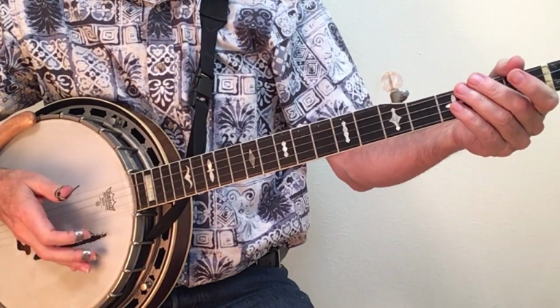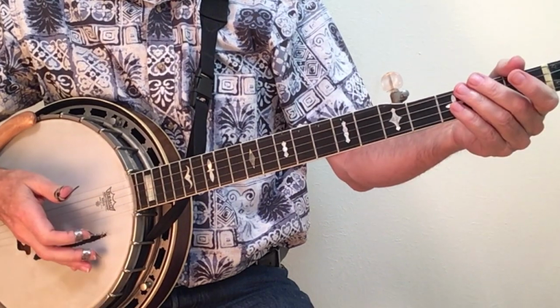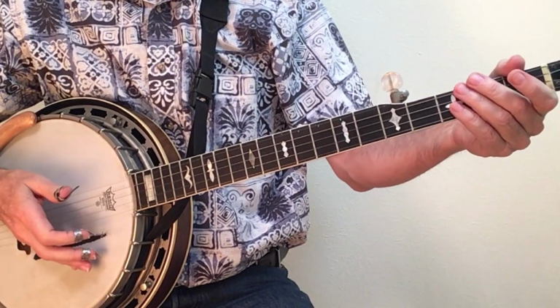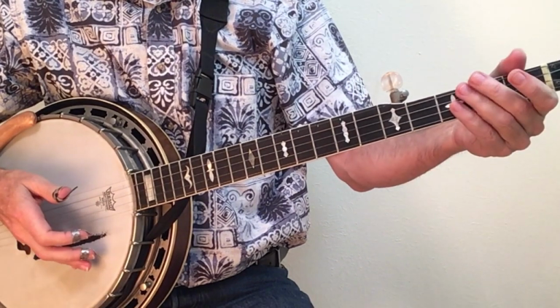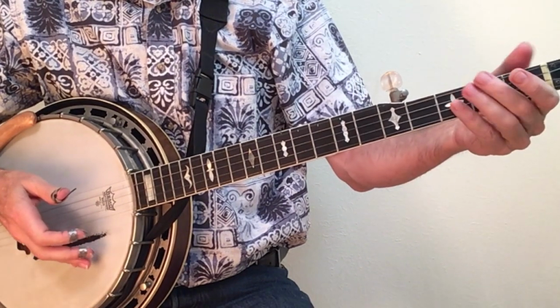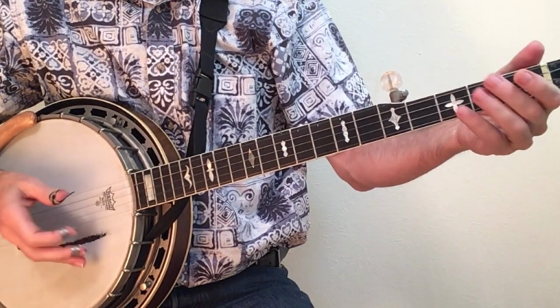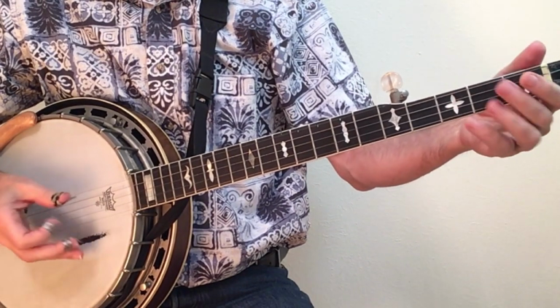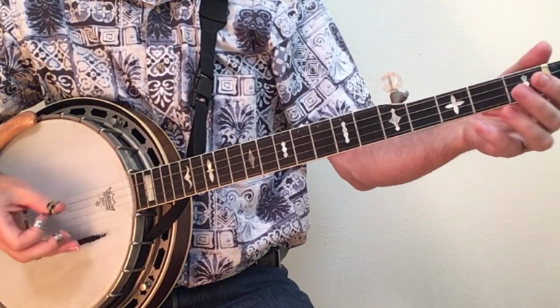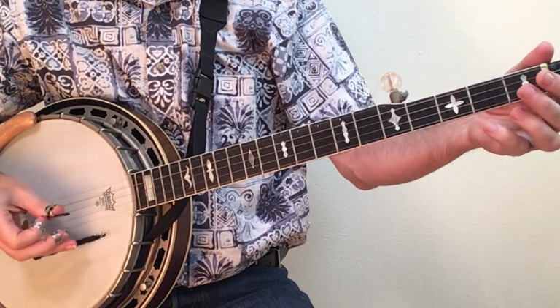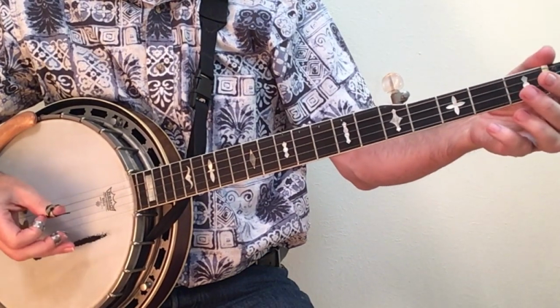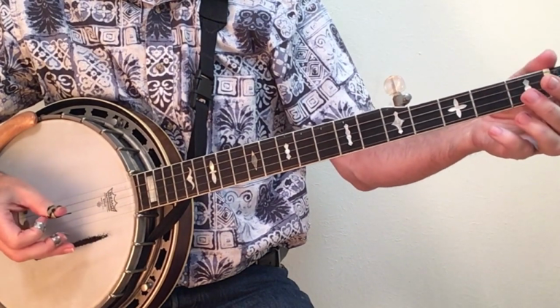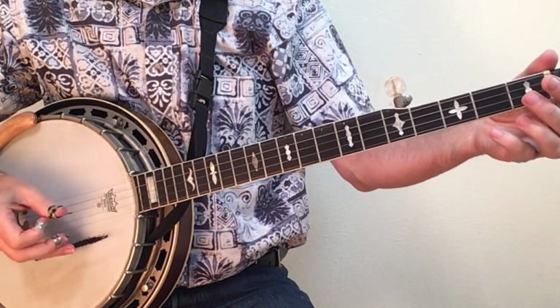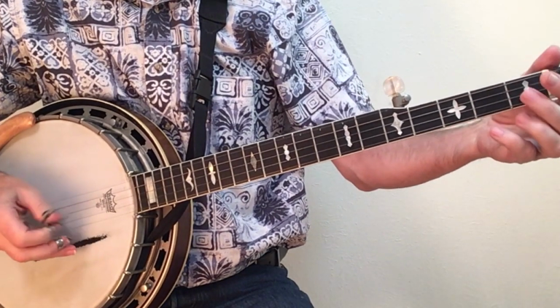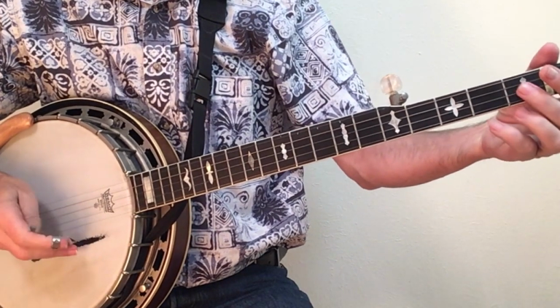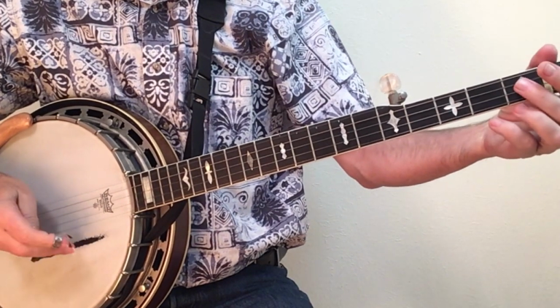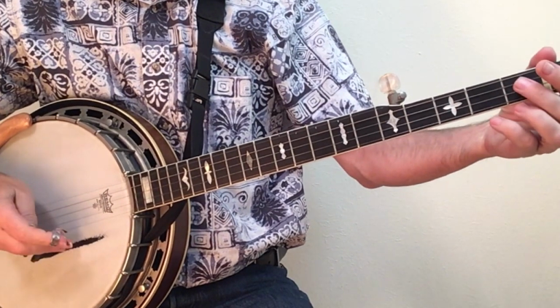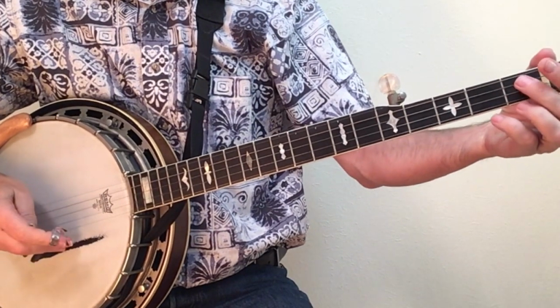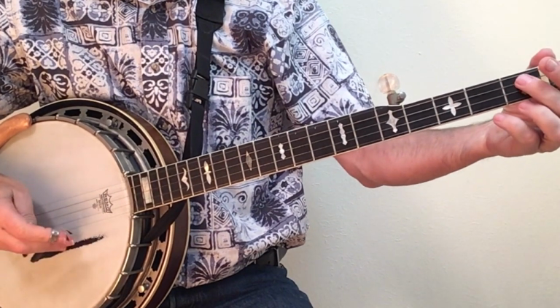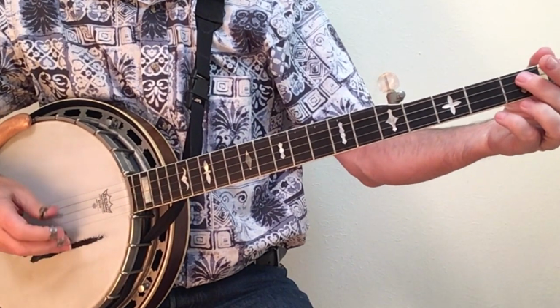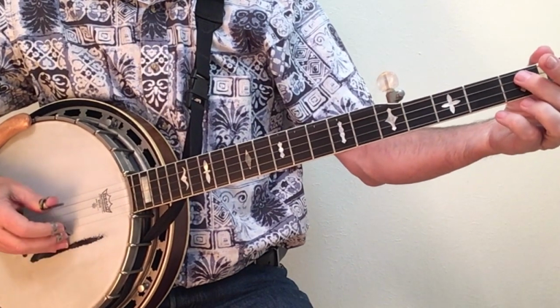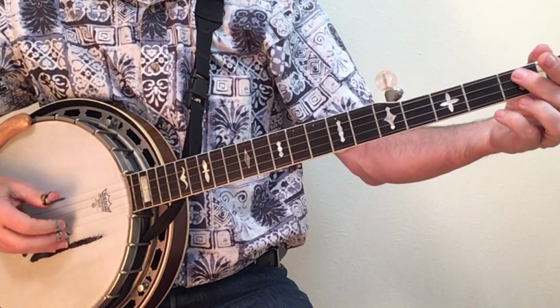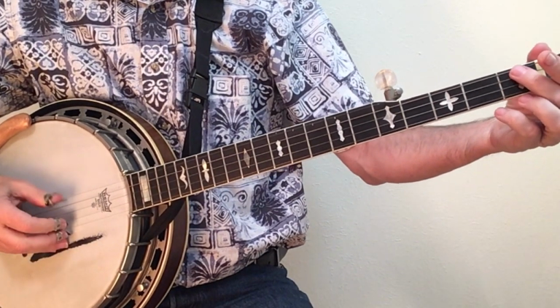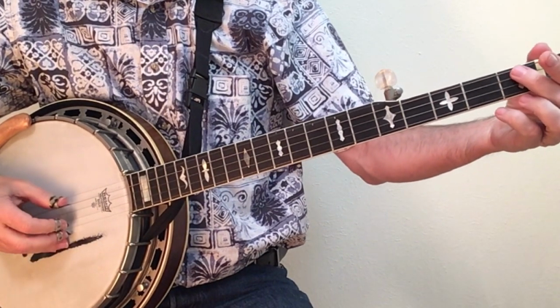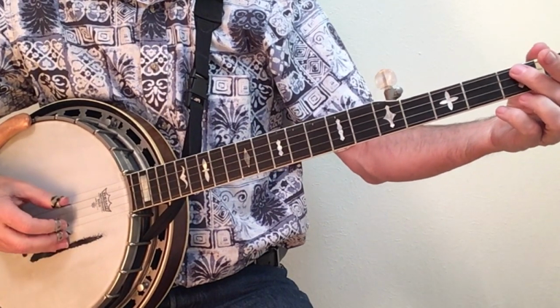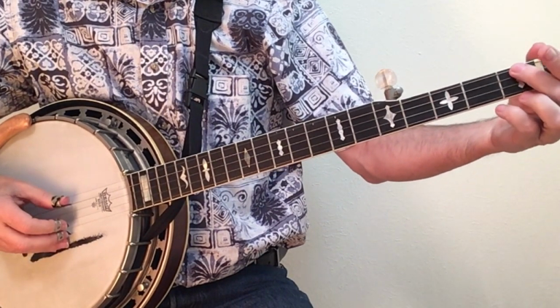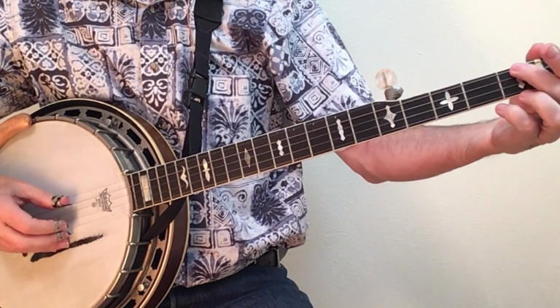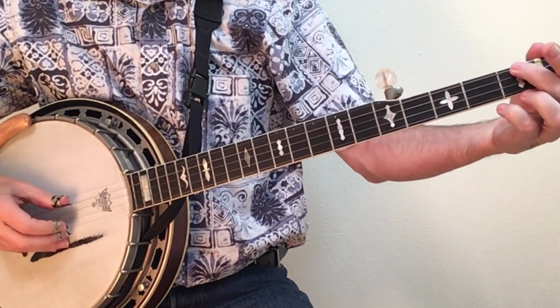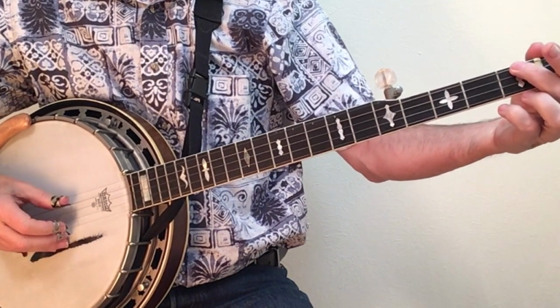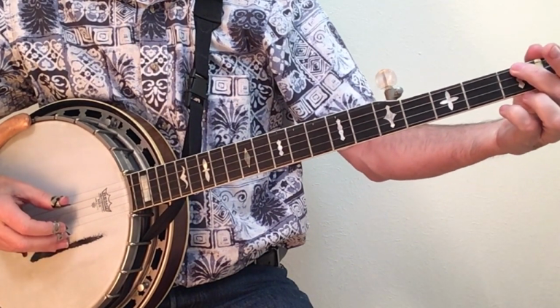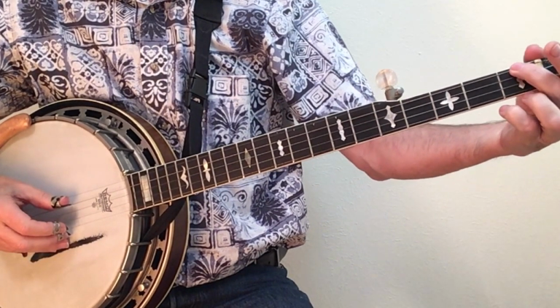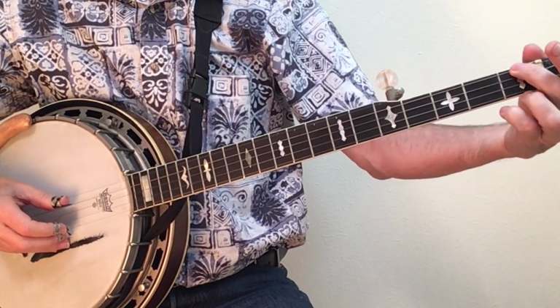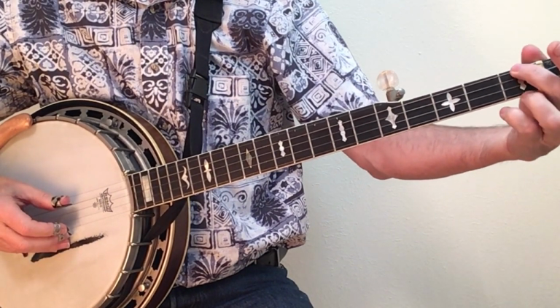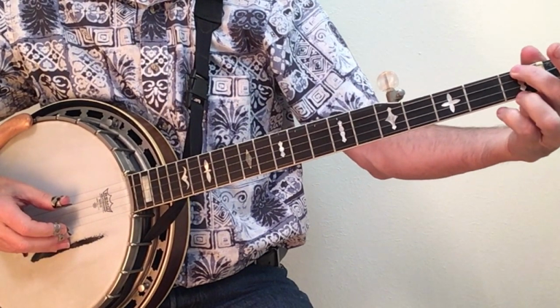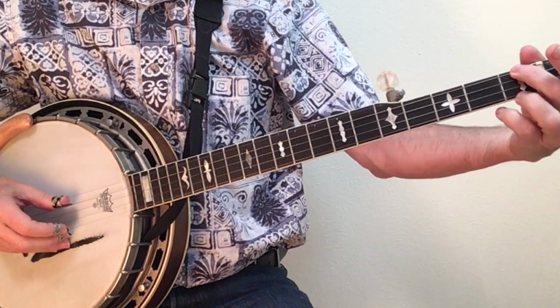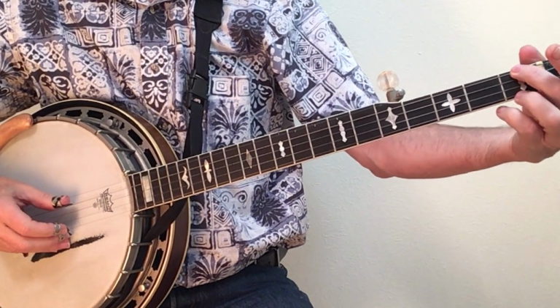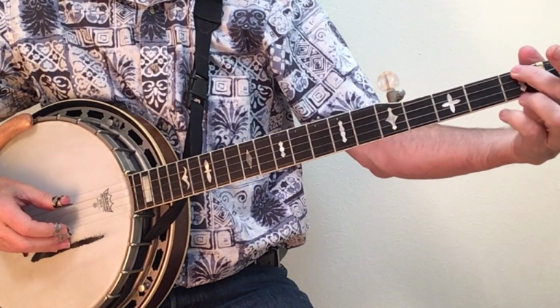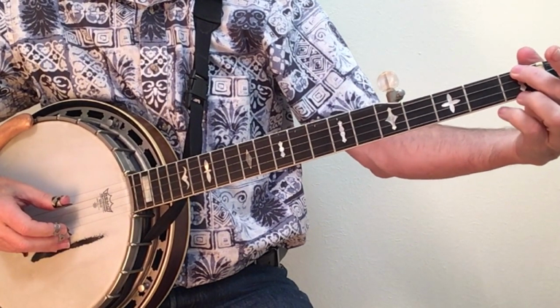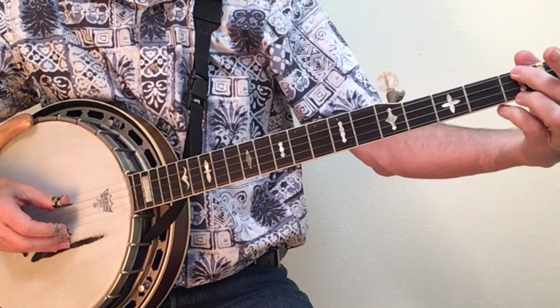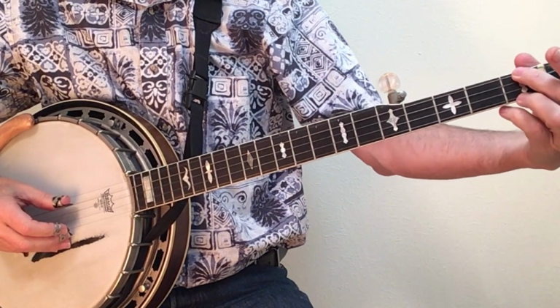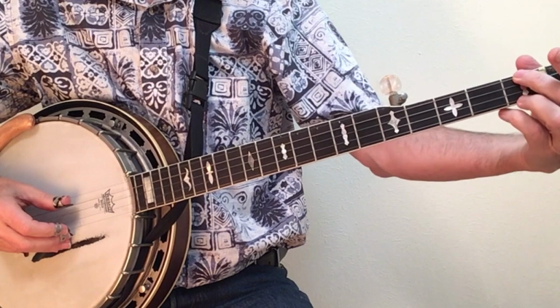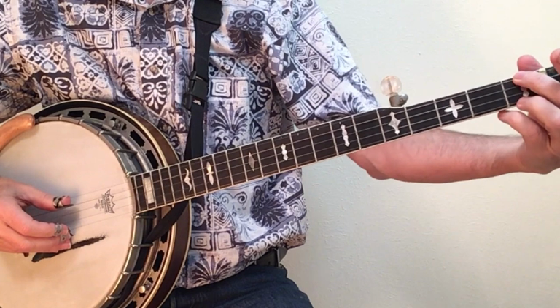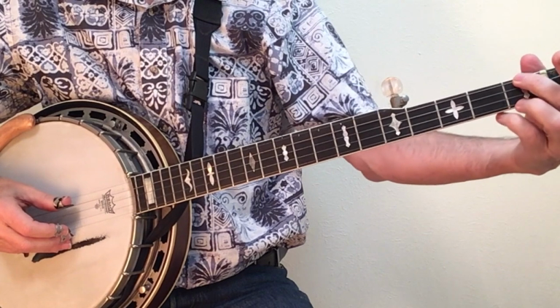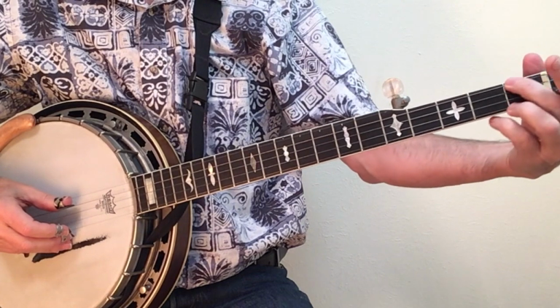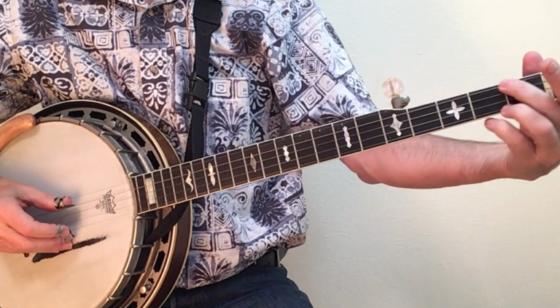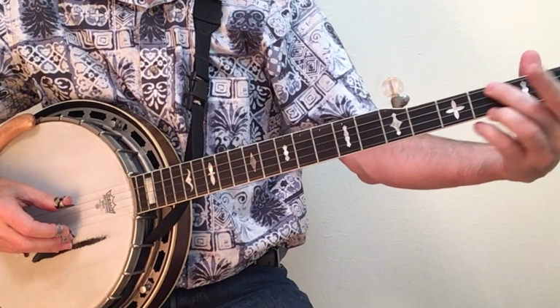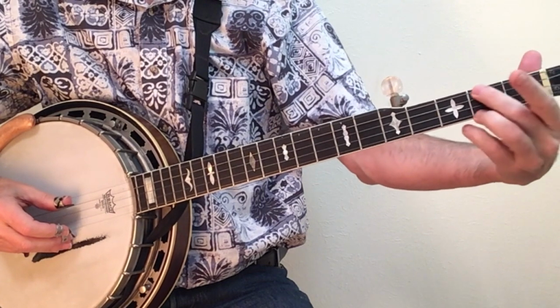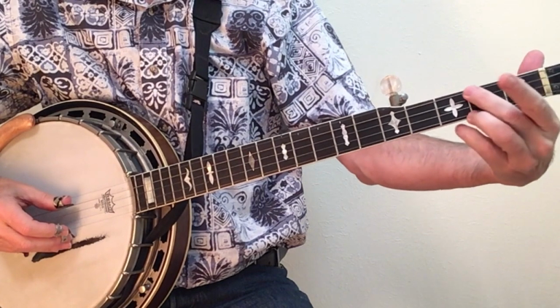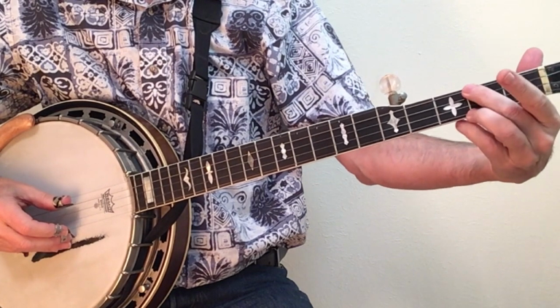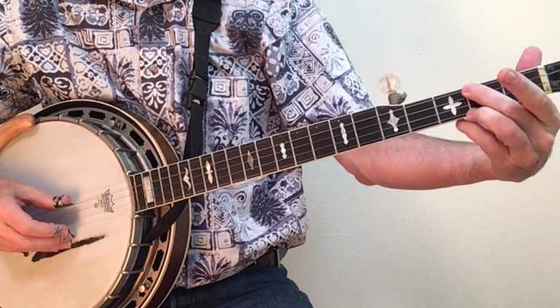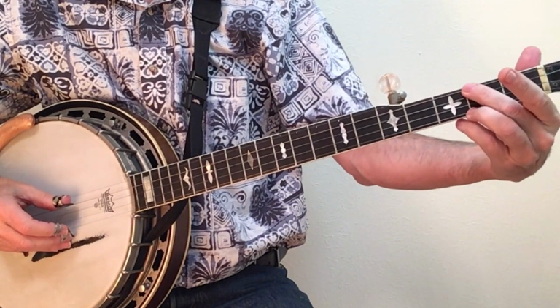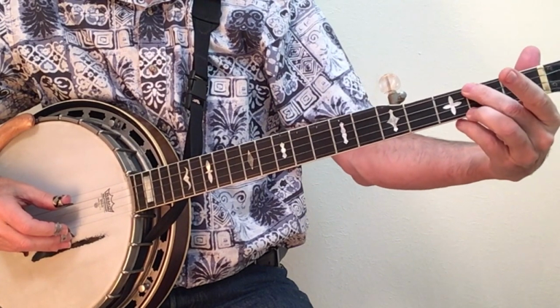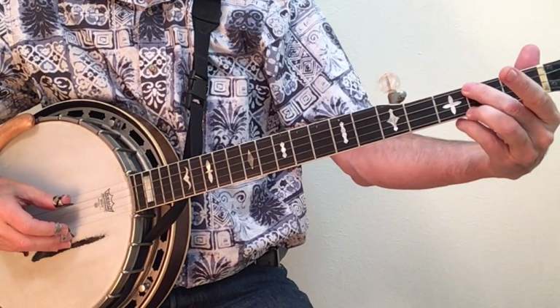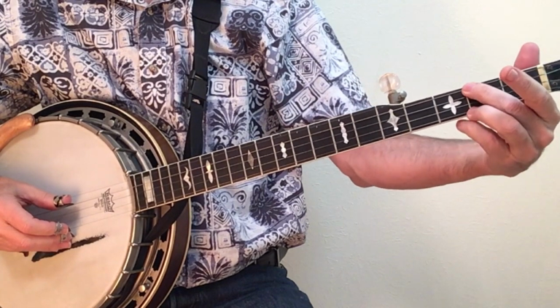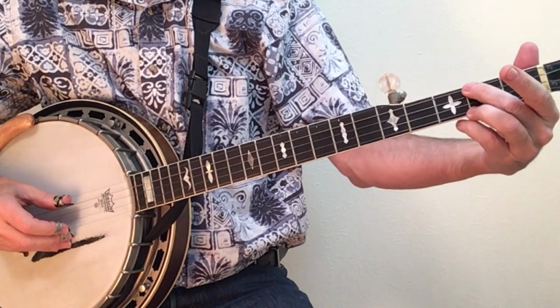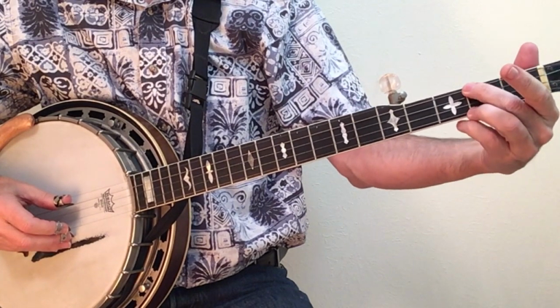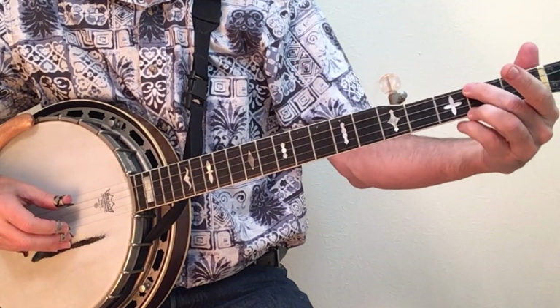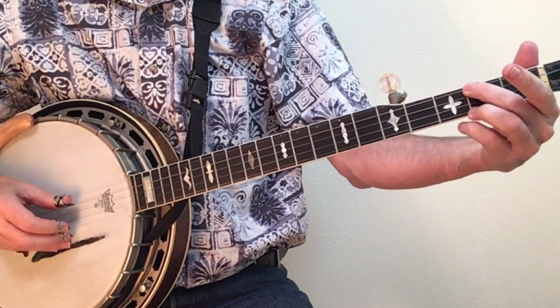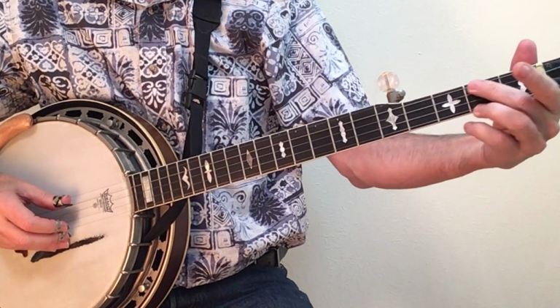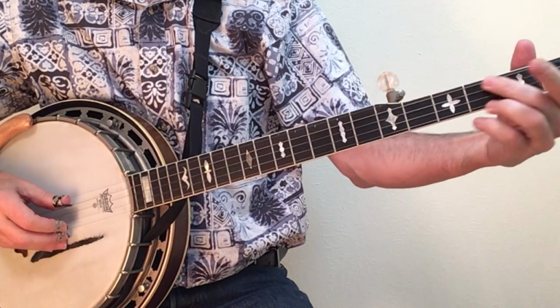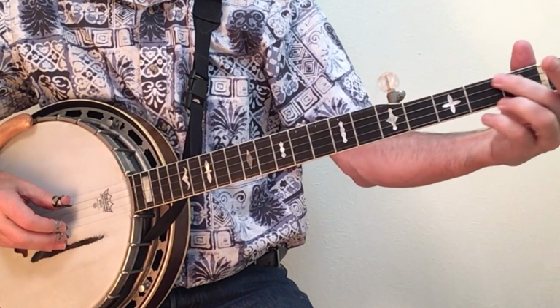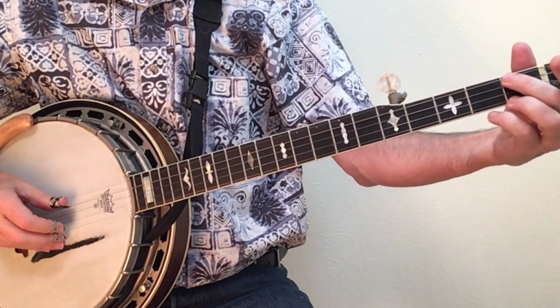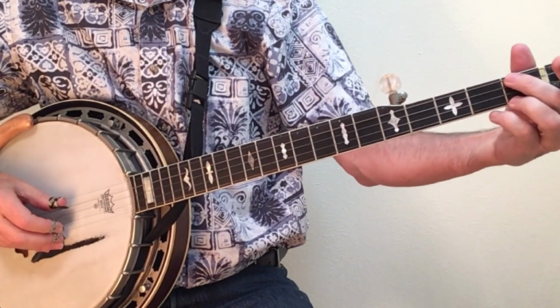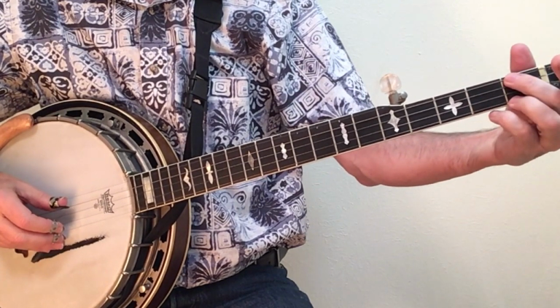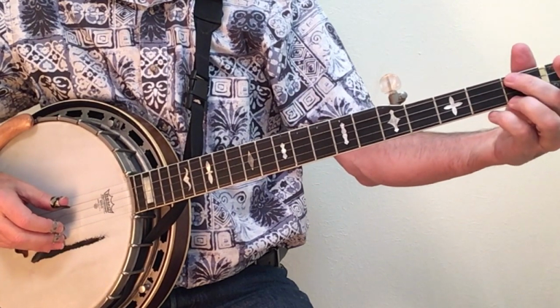The same timing is involved in the lick from Foggy Mountain Breakdown, when you slide into your E minor chord — beat four, one, two, three, four.